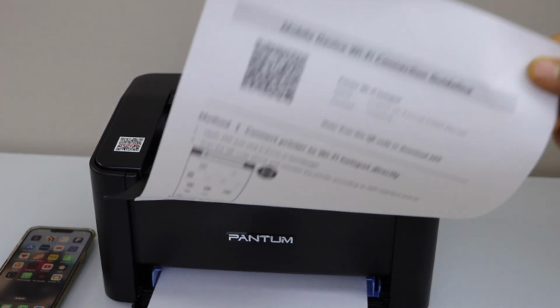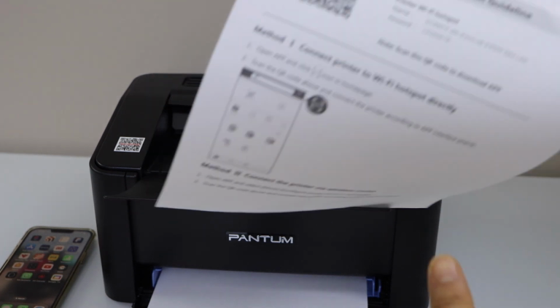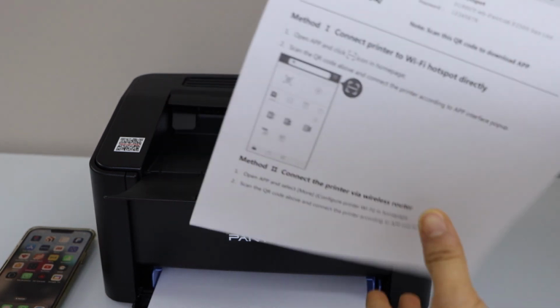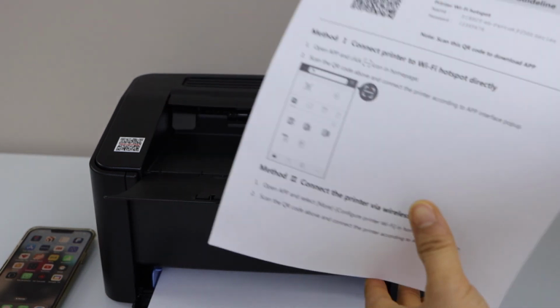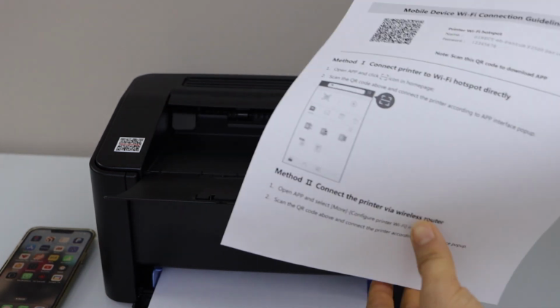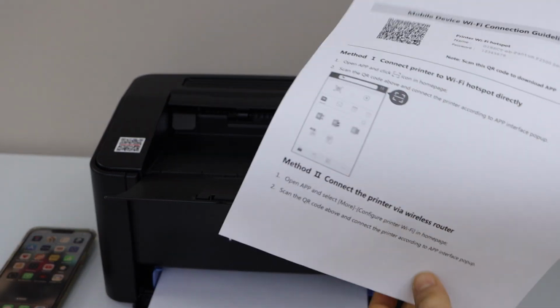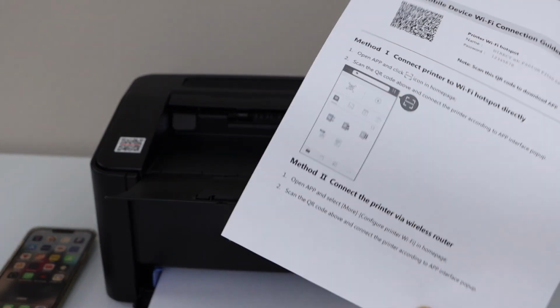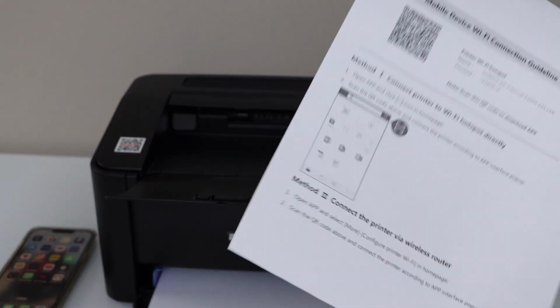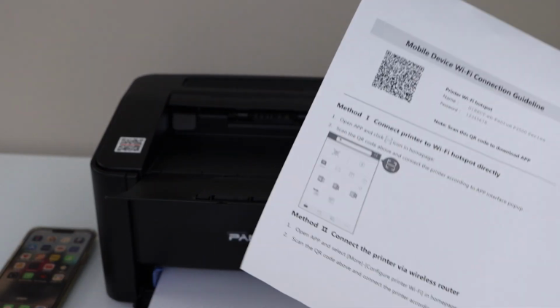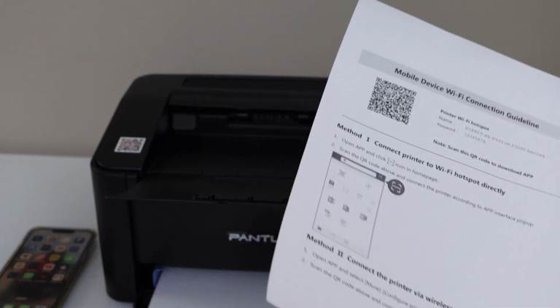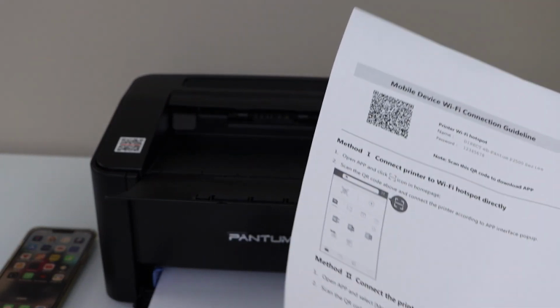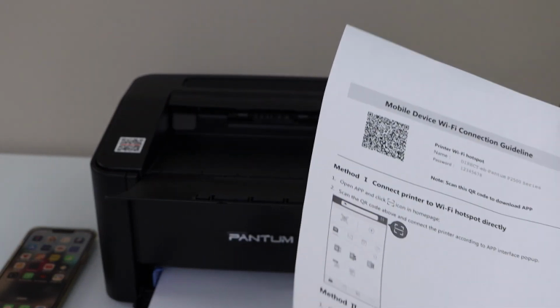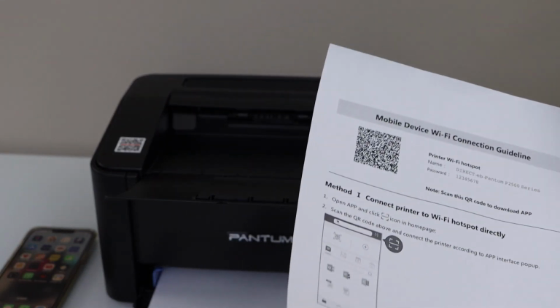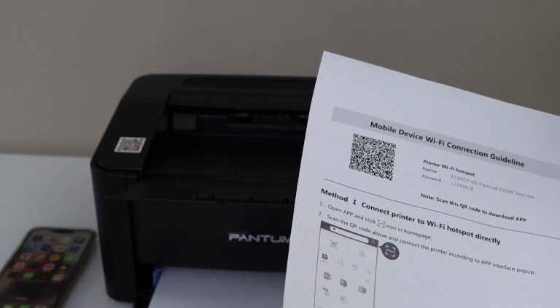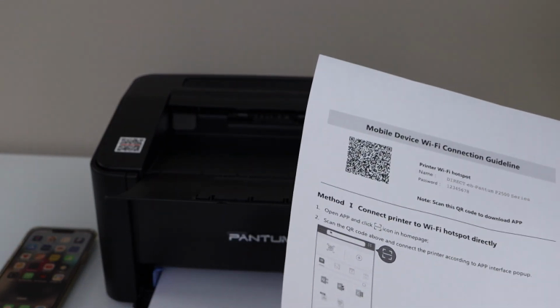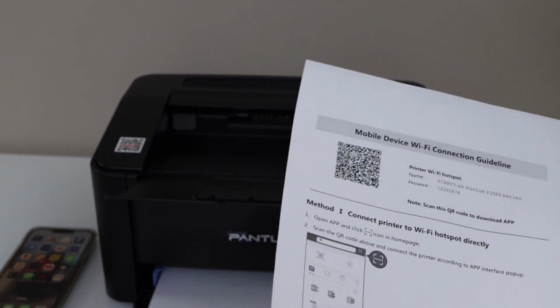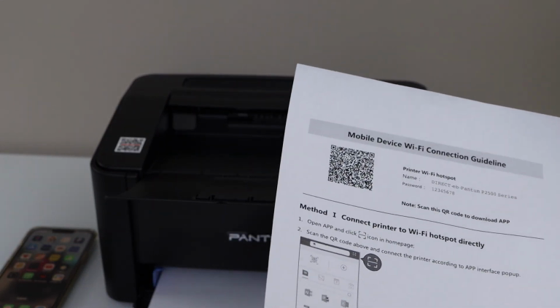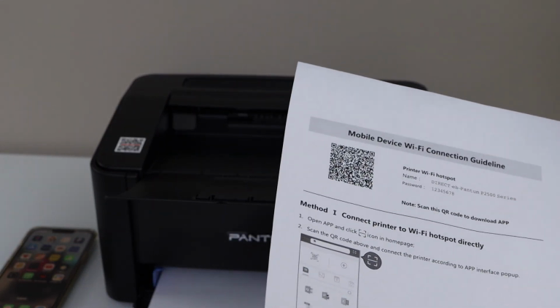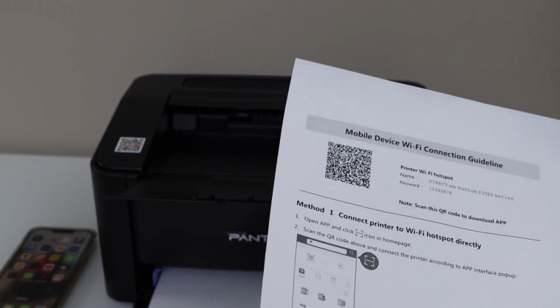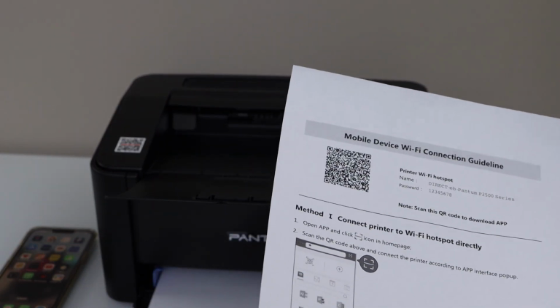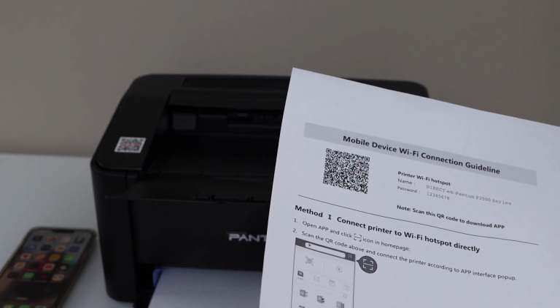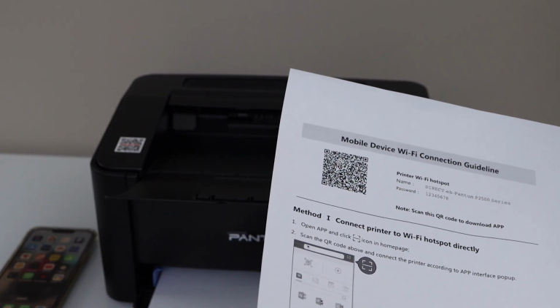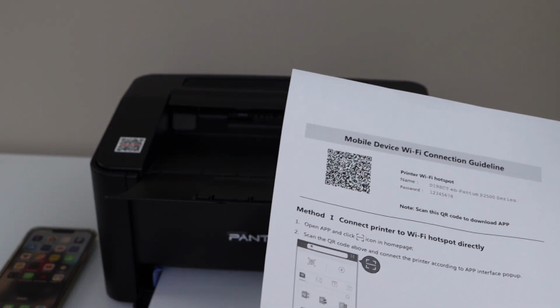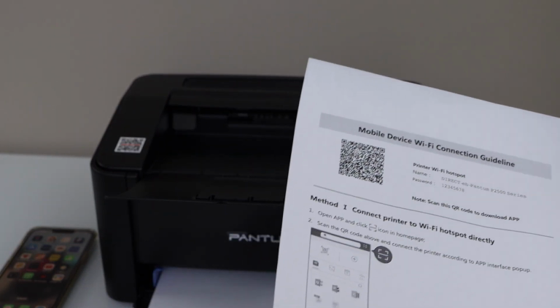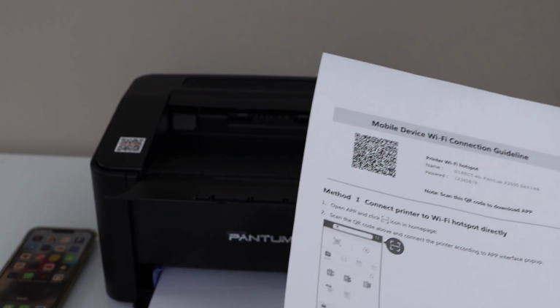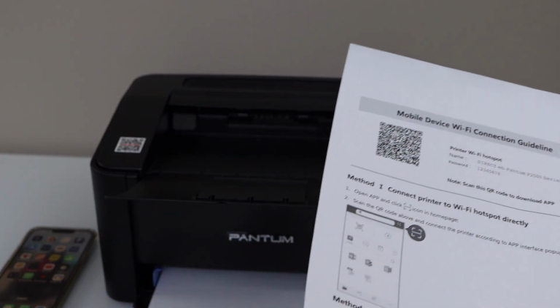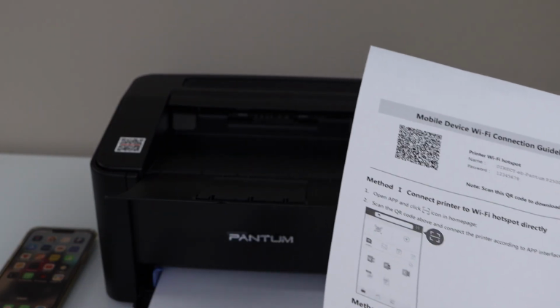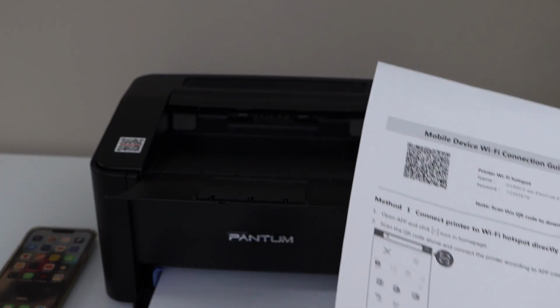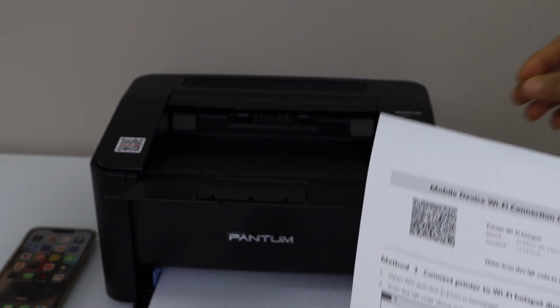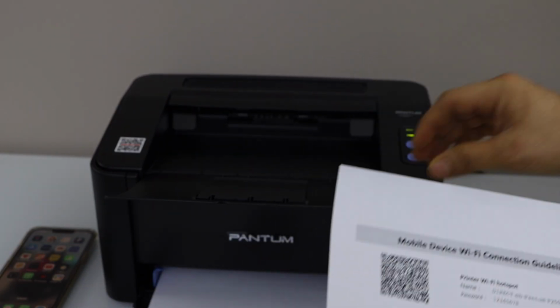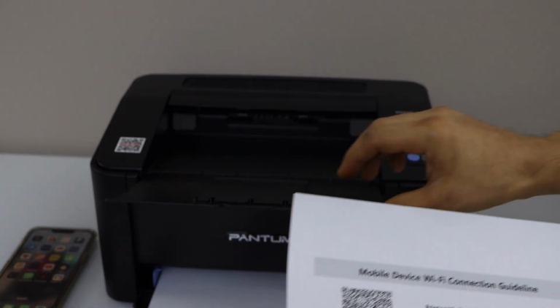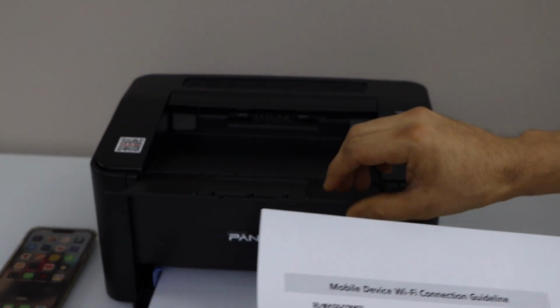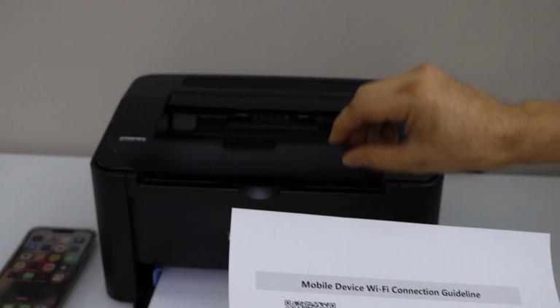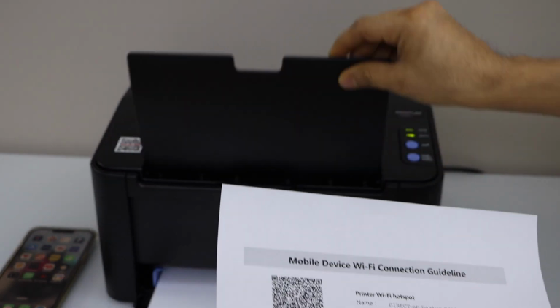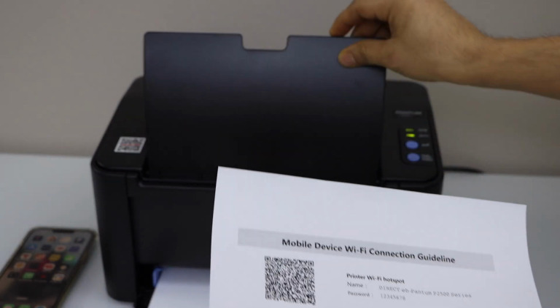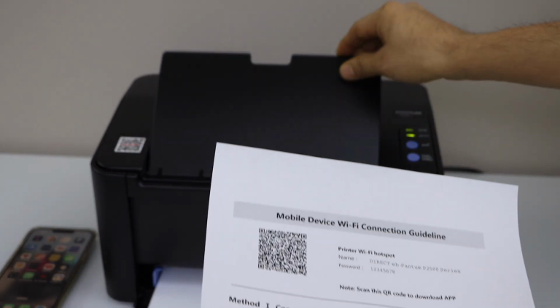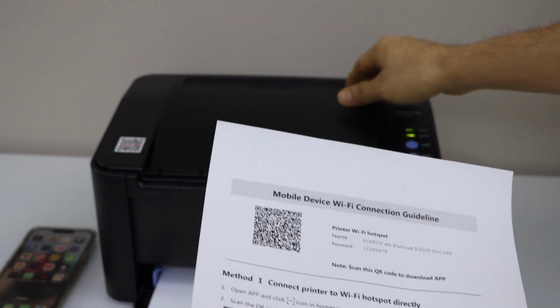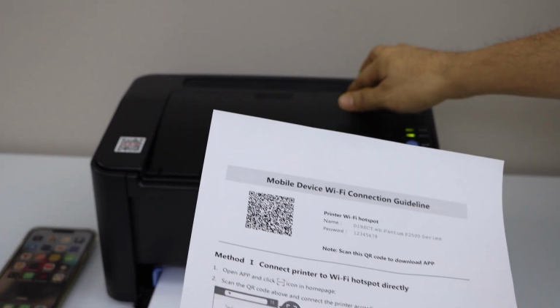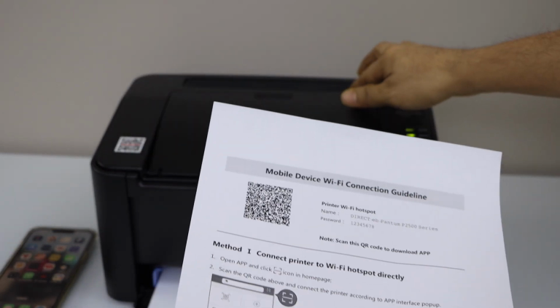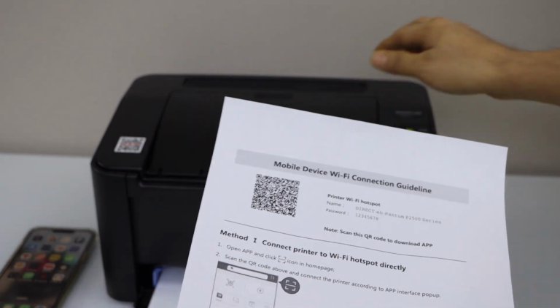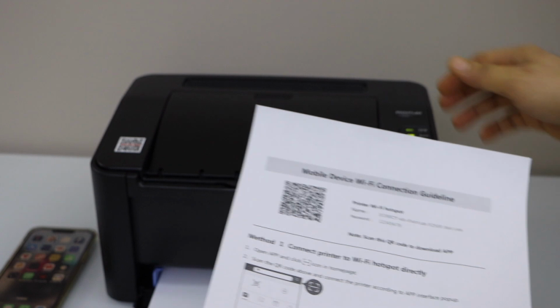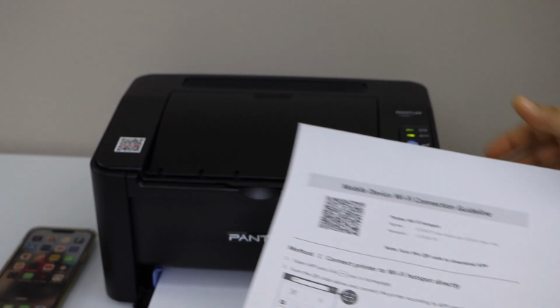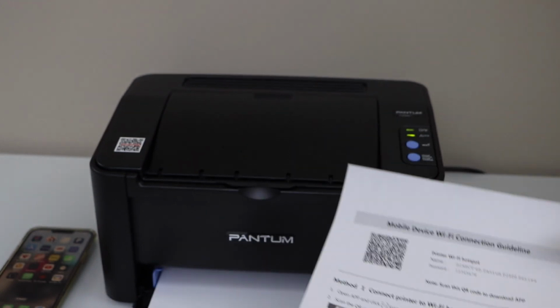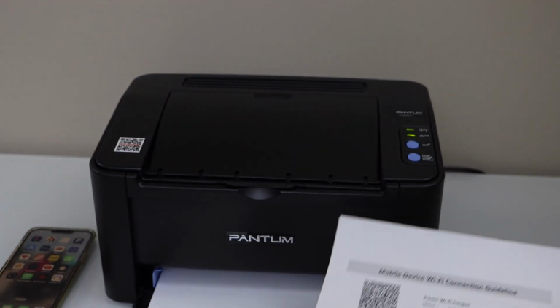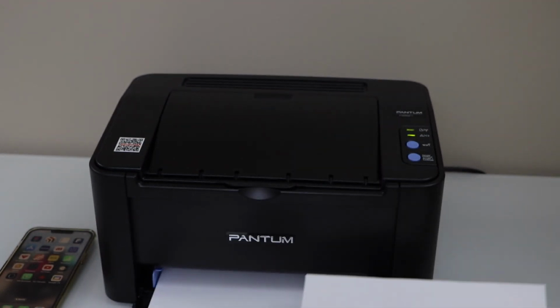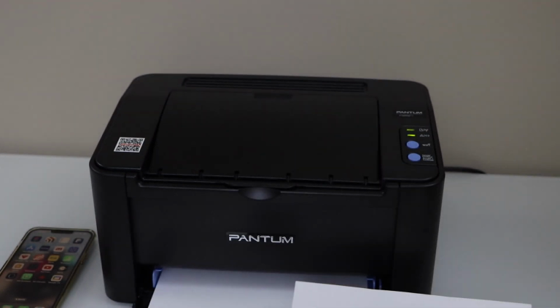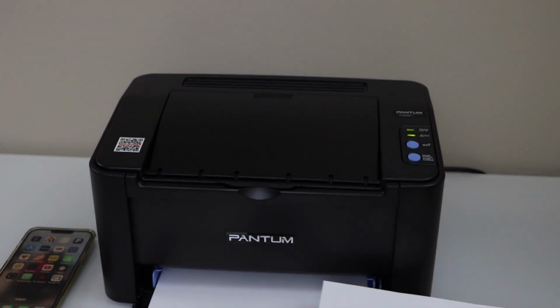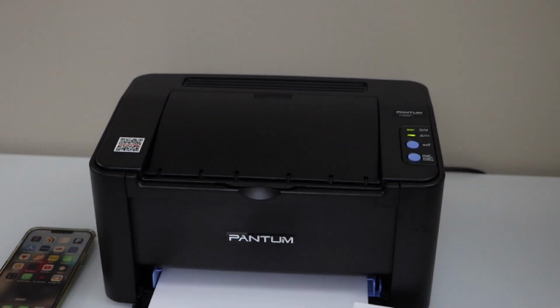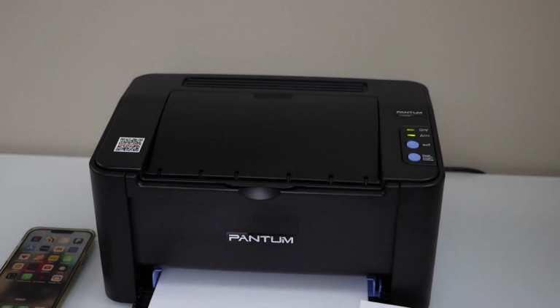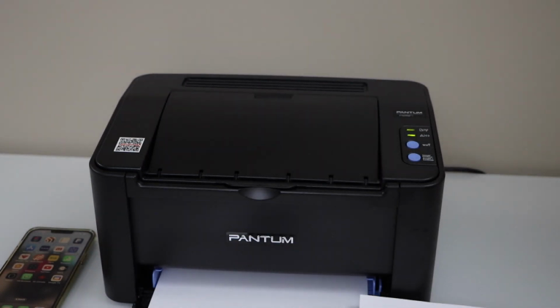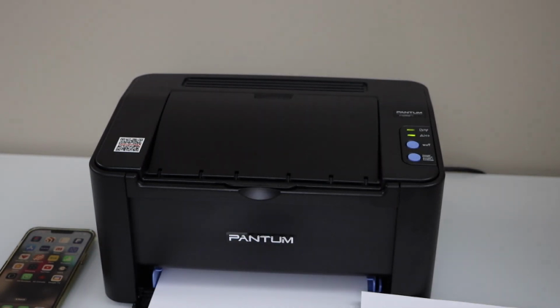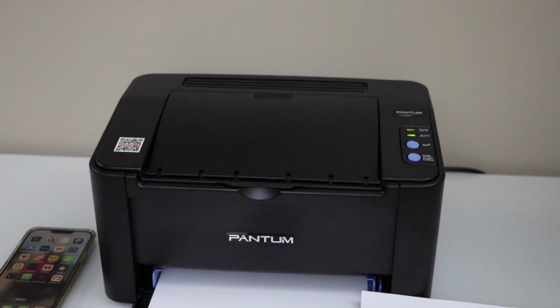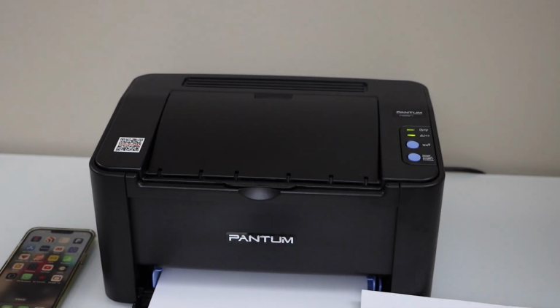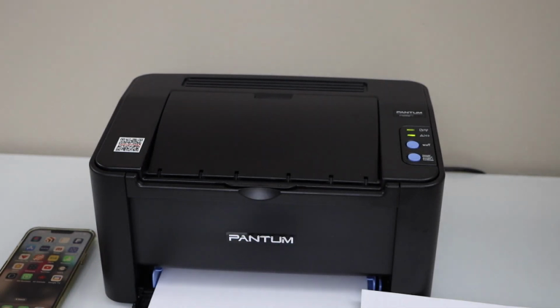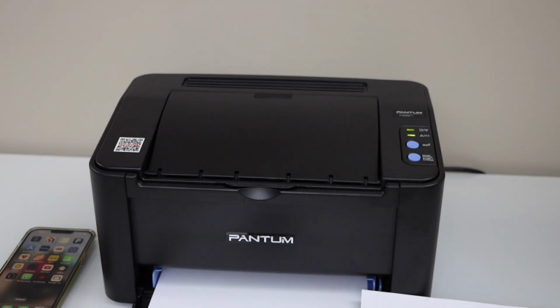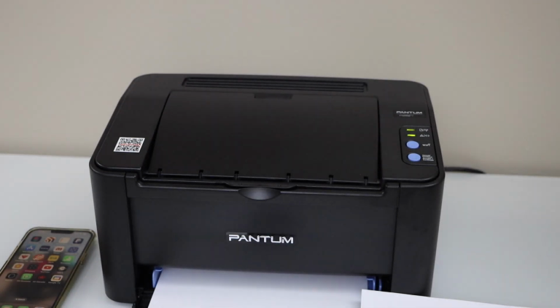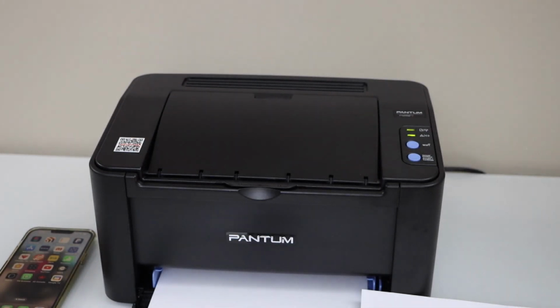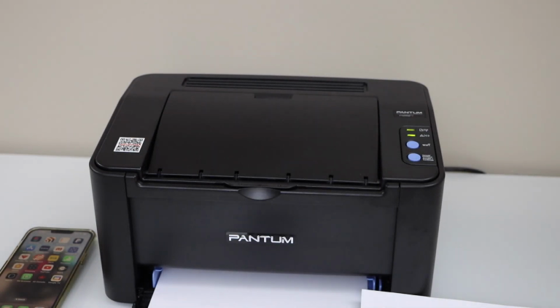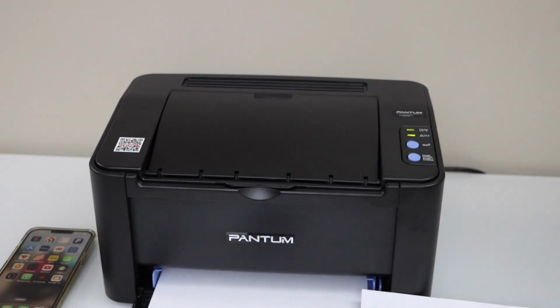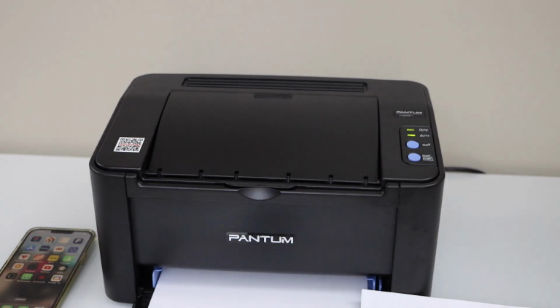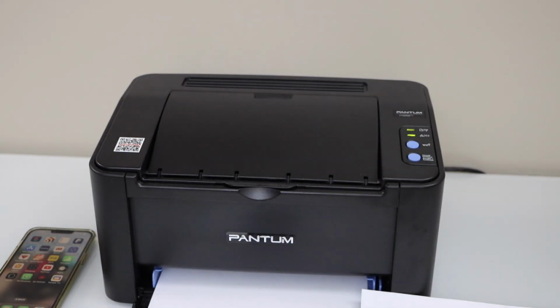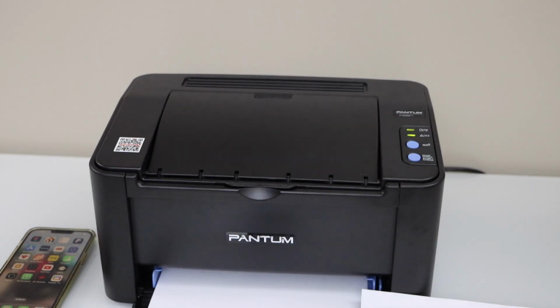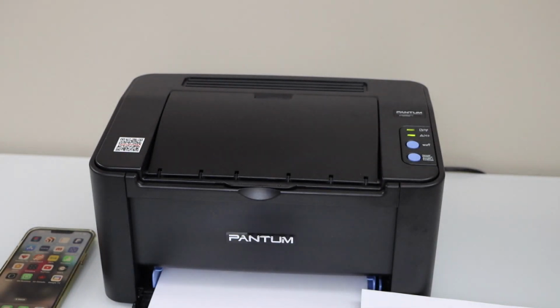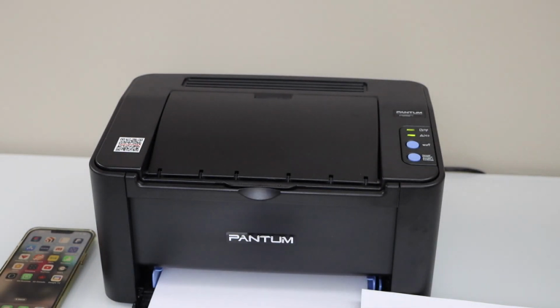It has printed the mobile device Wi-Fi connection guideline. We need this. Now go to your smartphone.